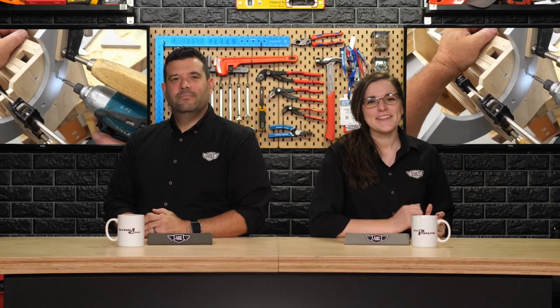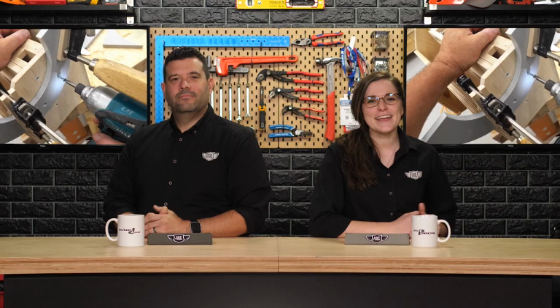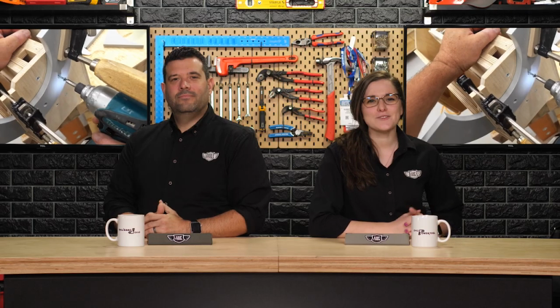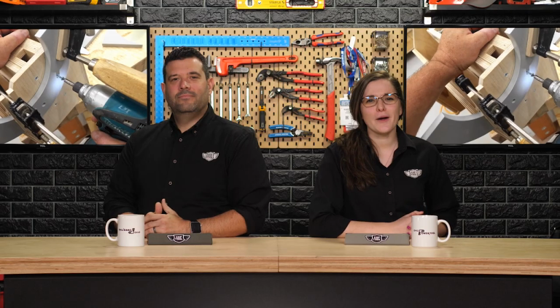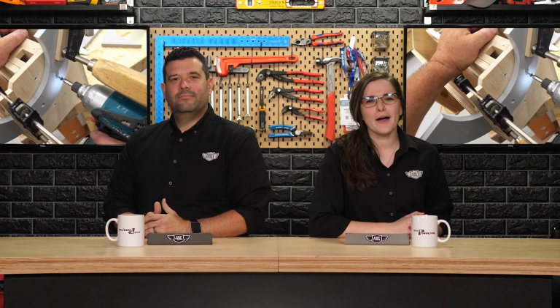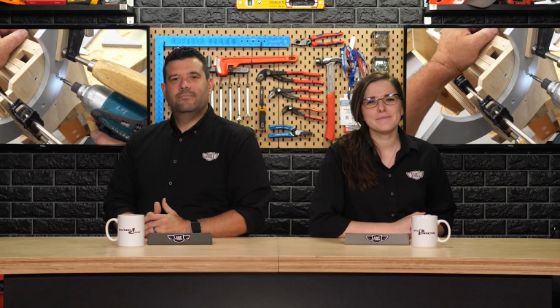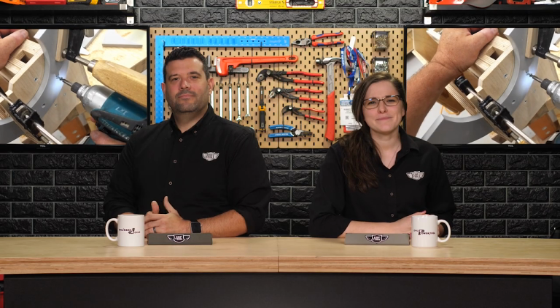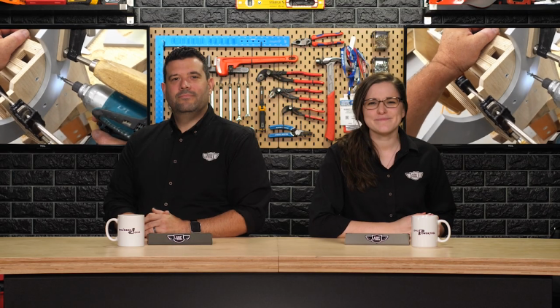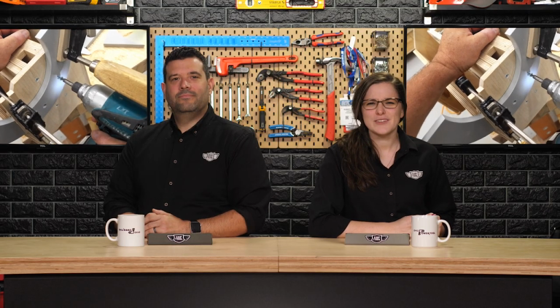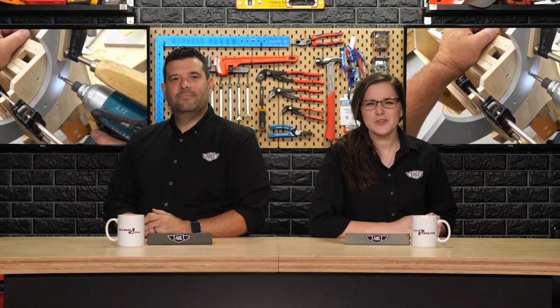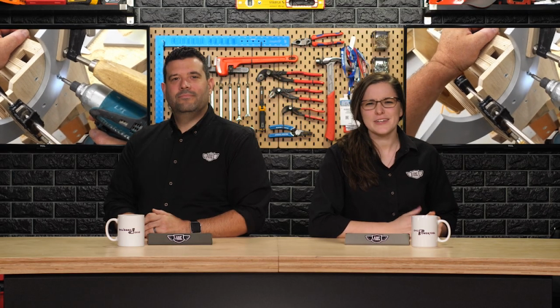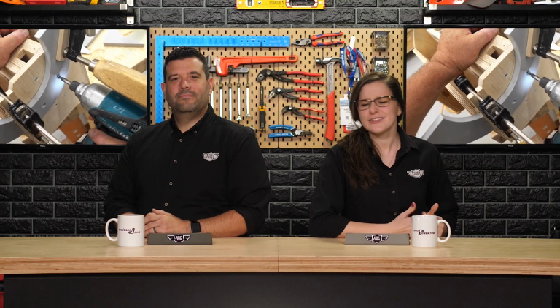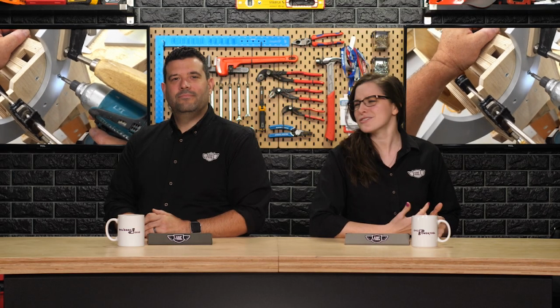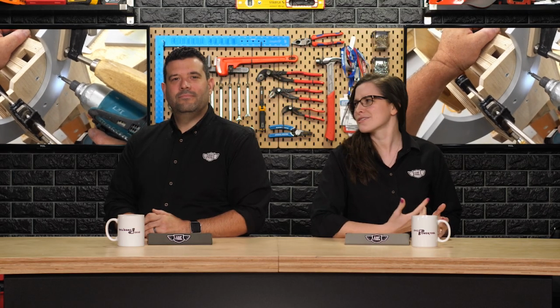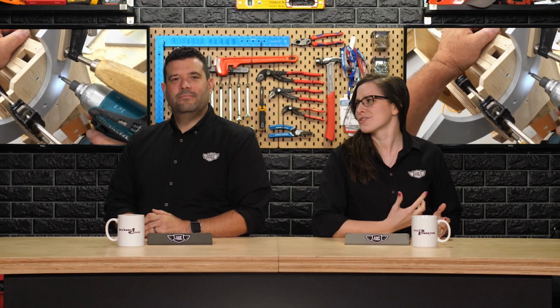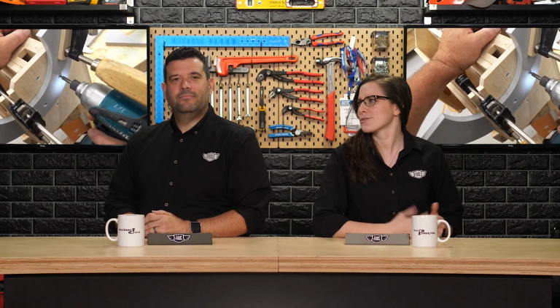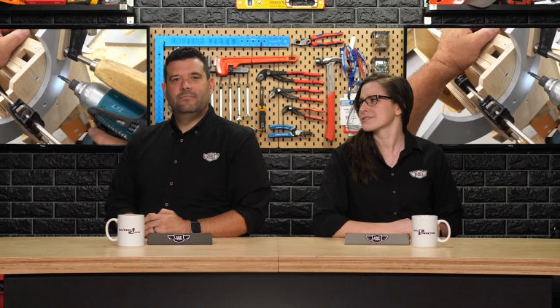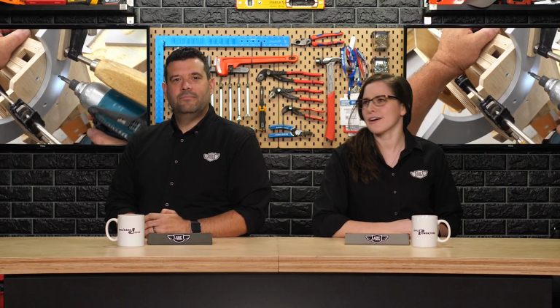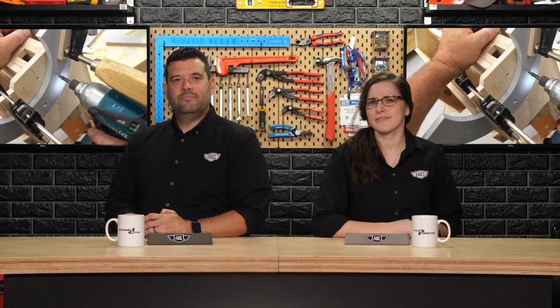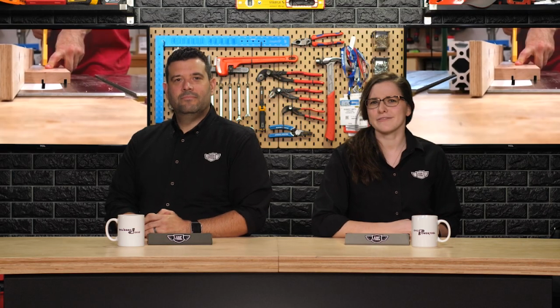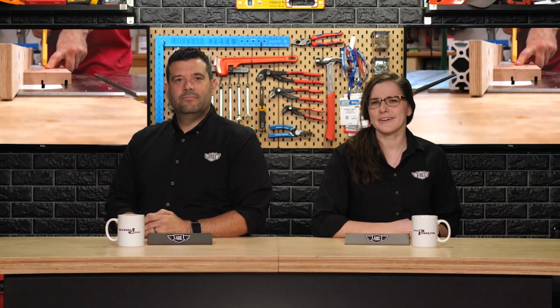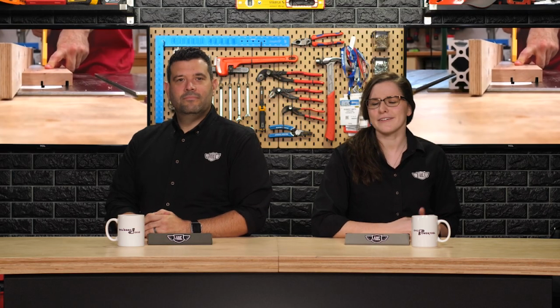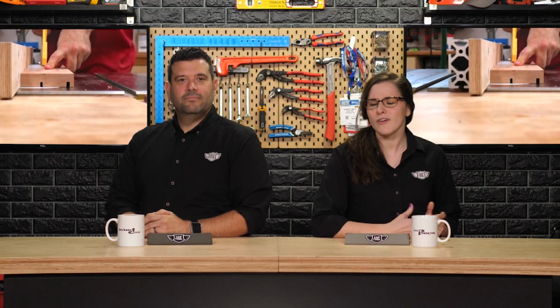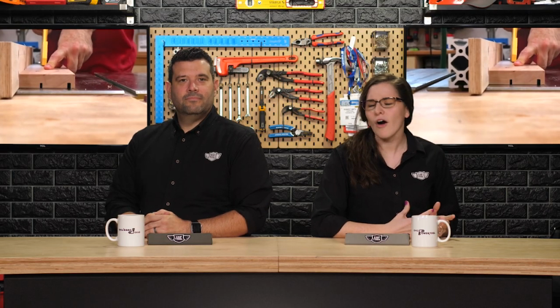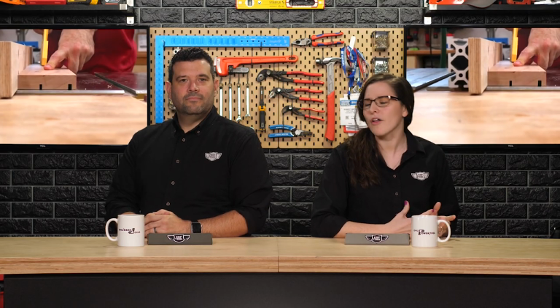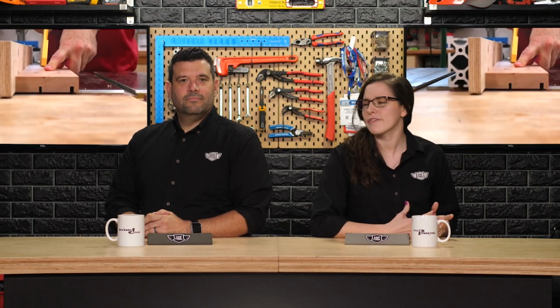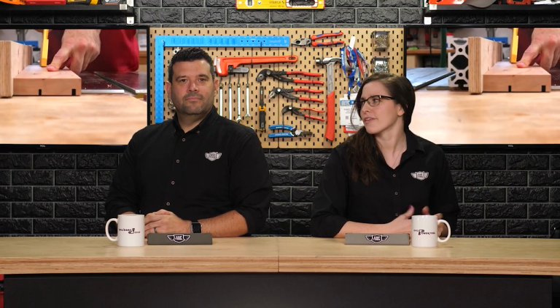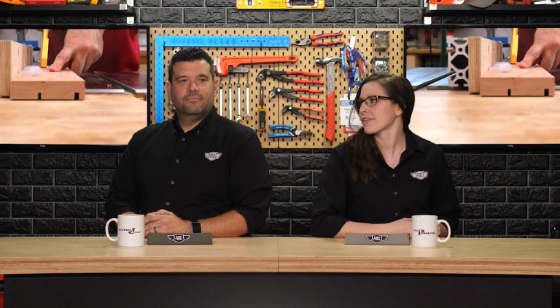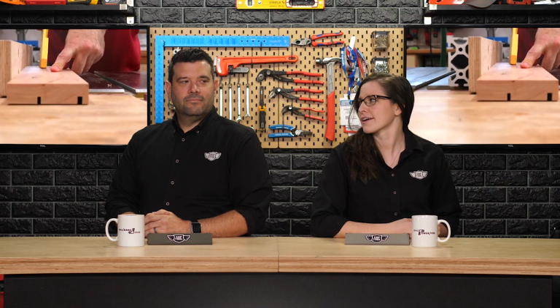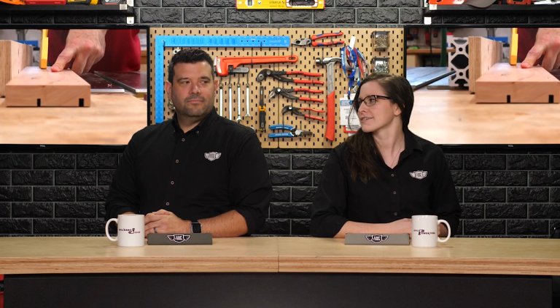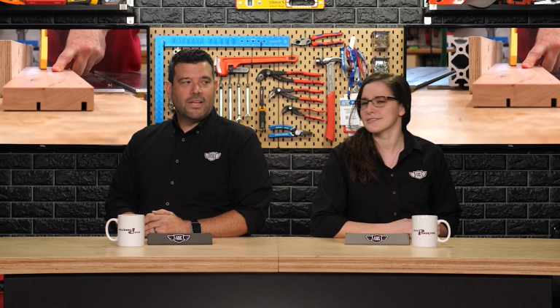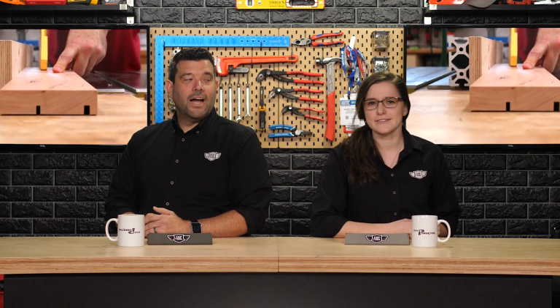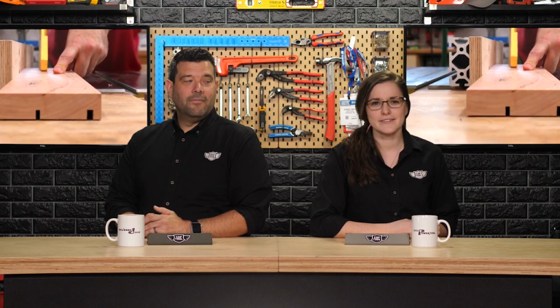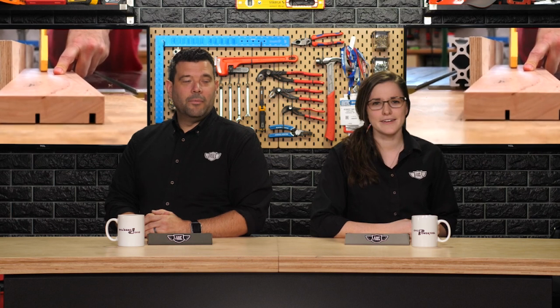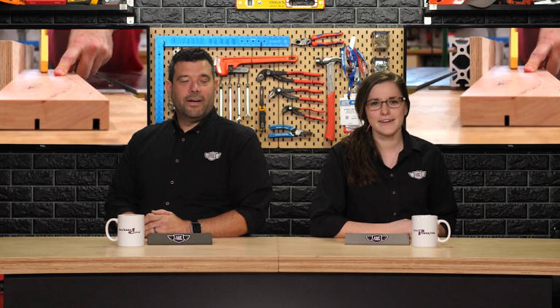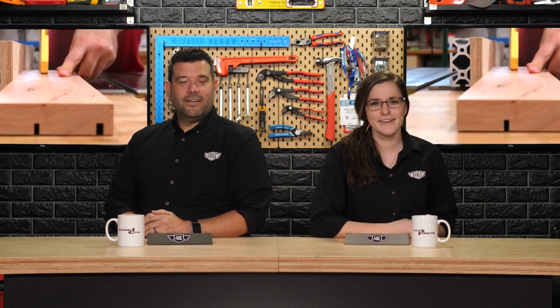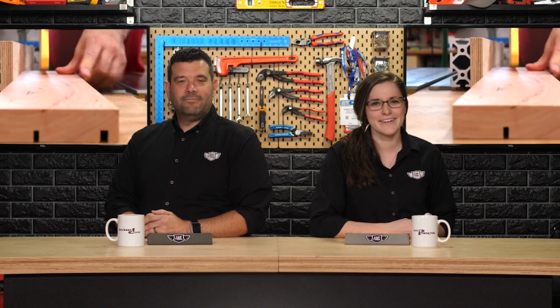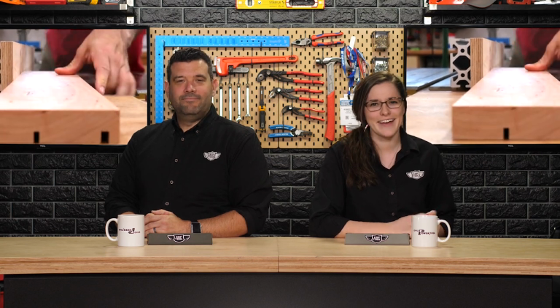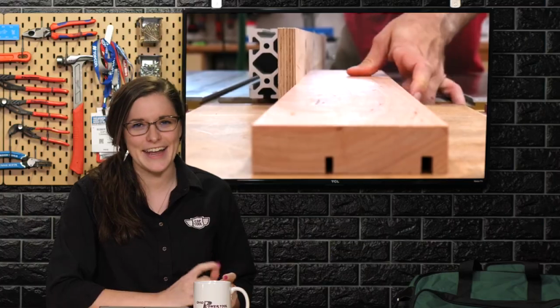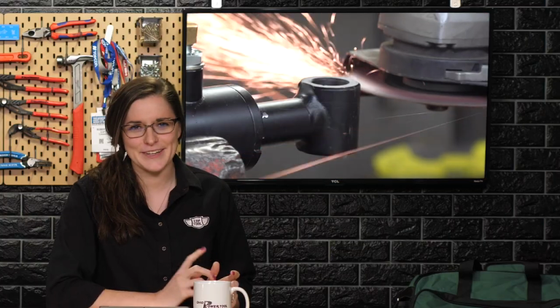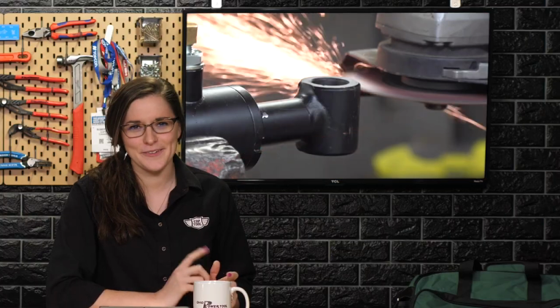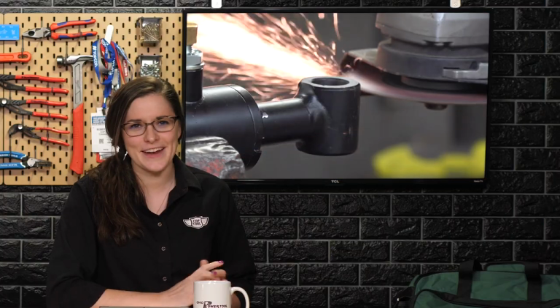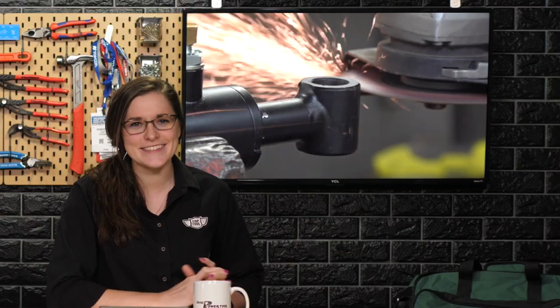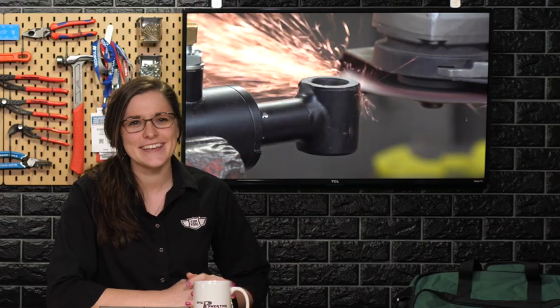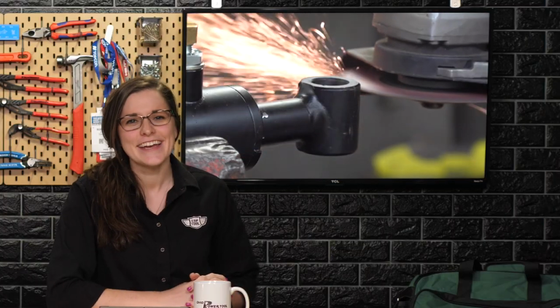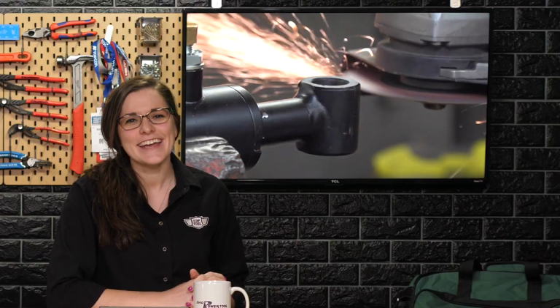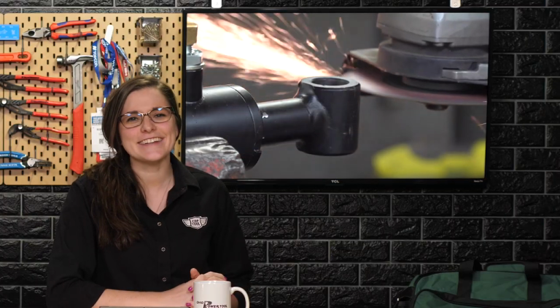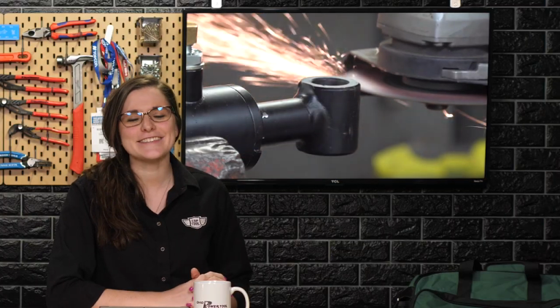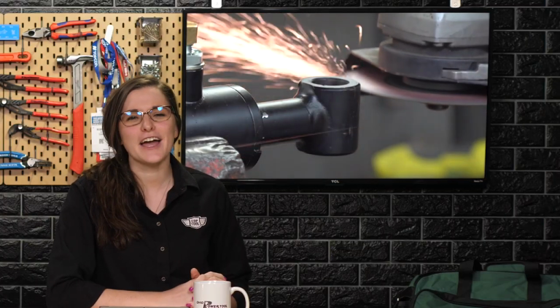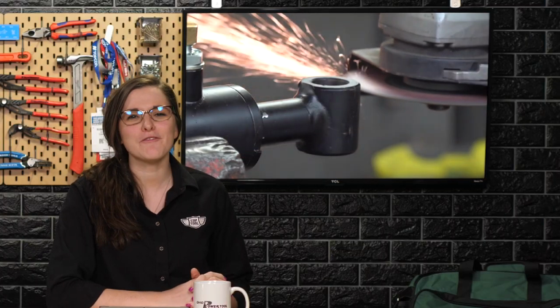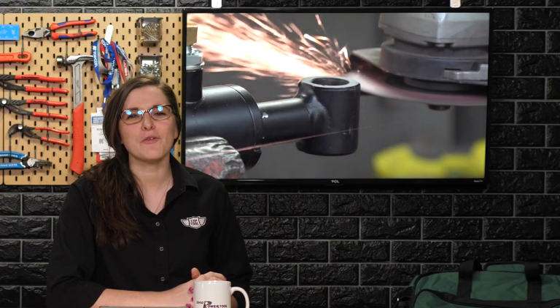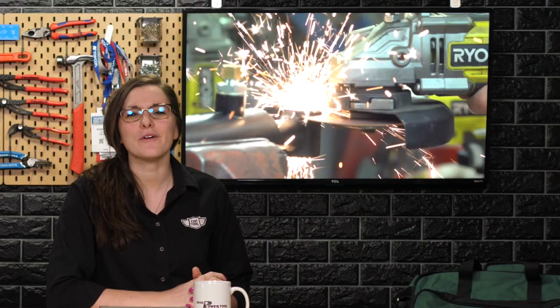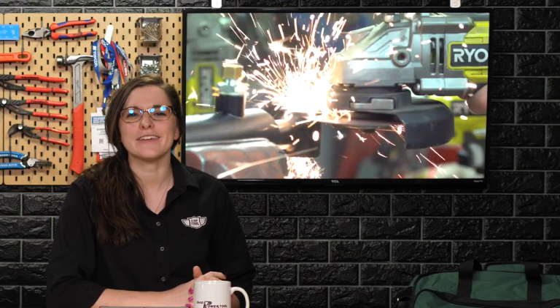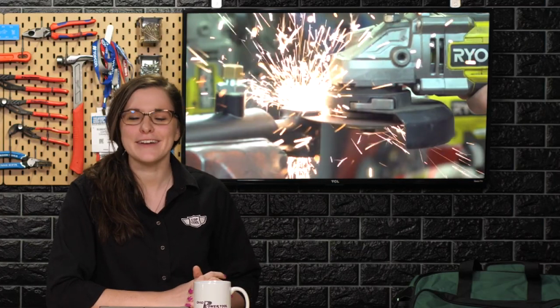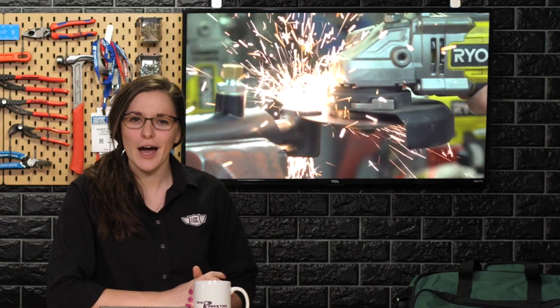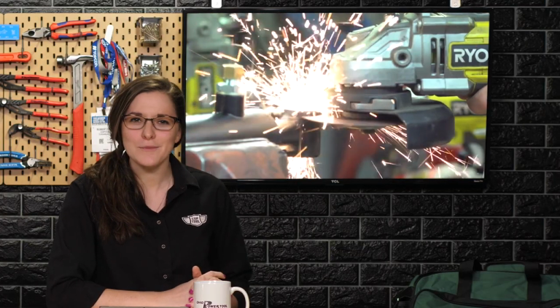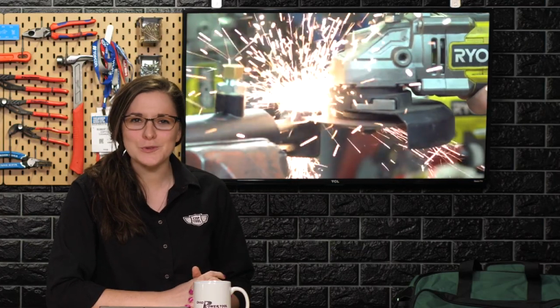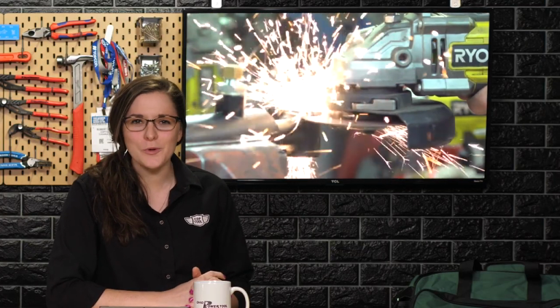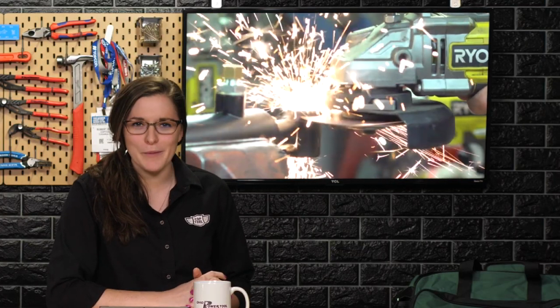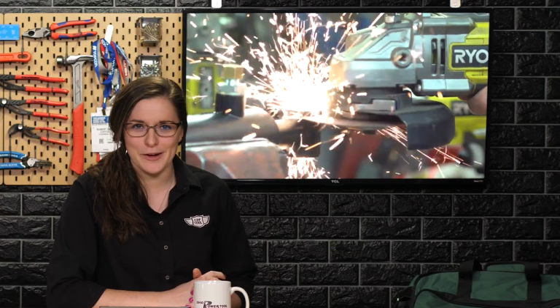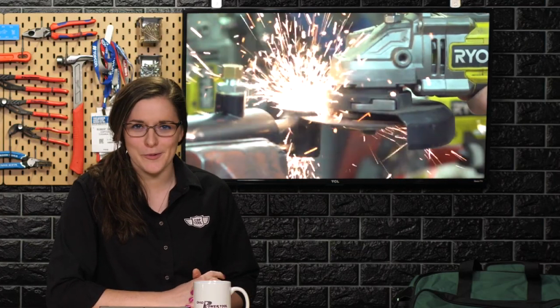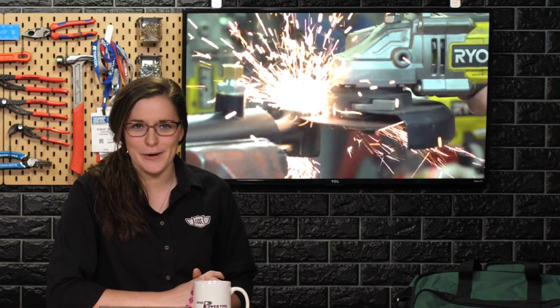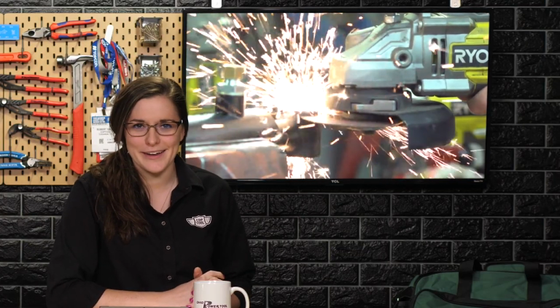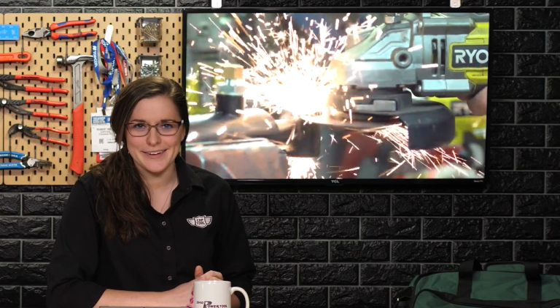Thanks, Rob. He just knows all of the things. Anyways, it is time for the CopTool Maker Break.